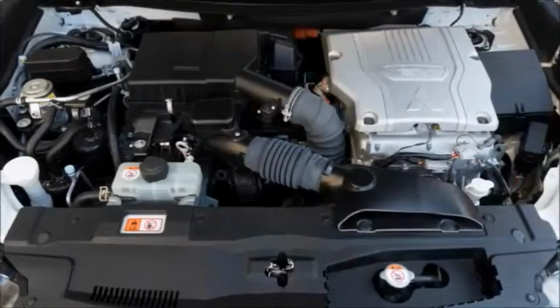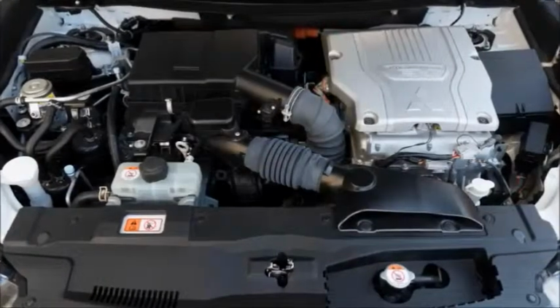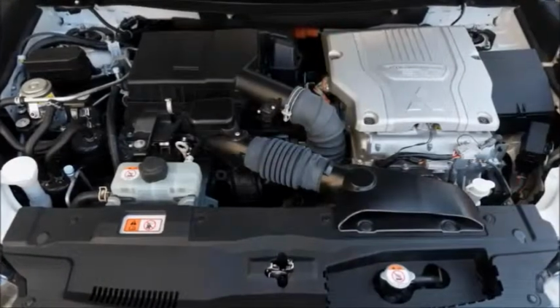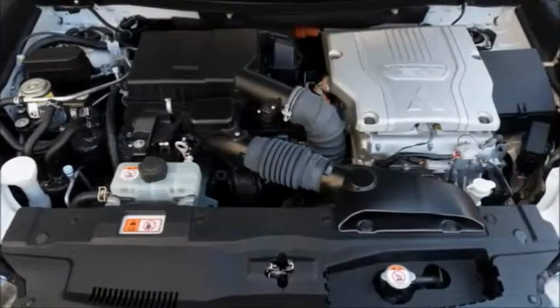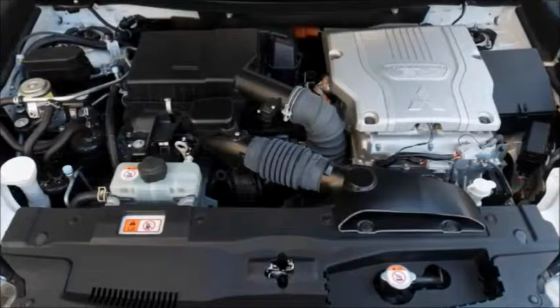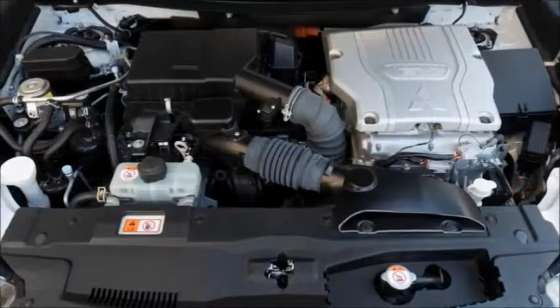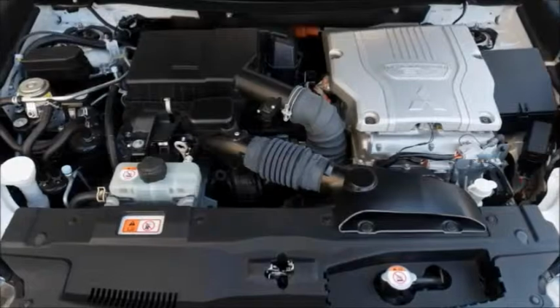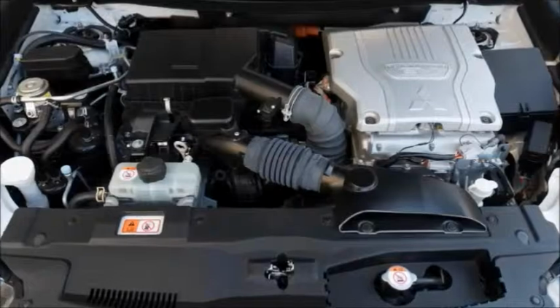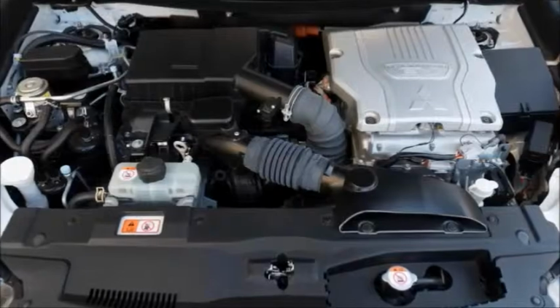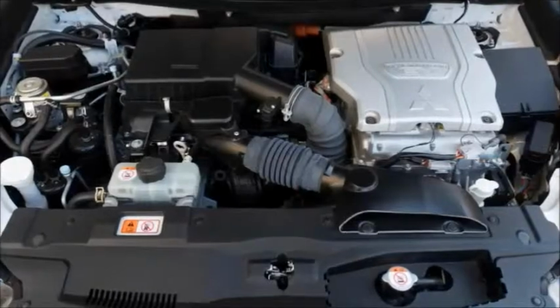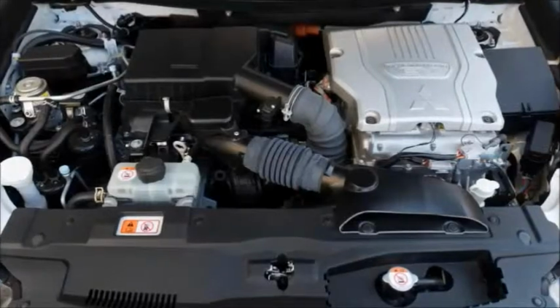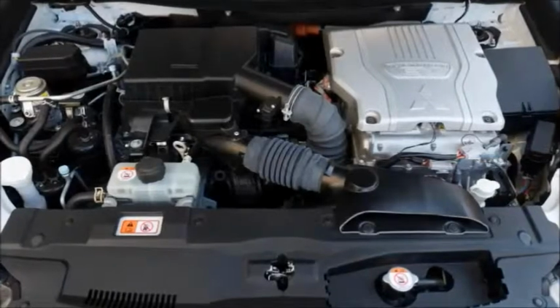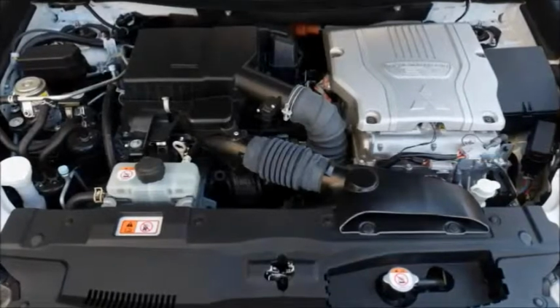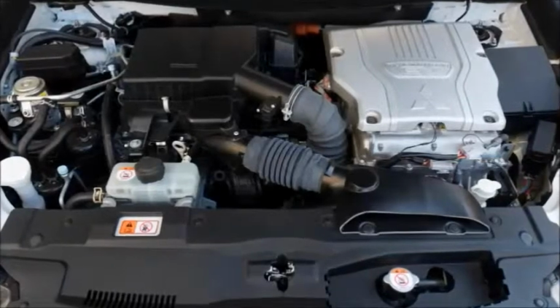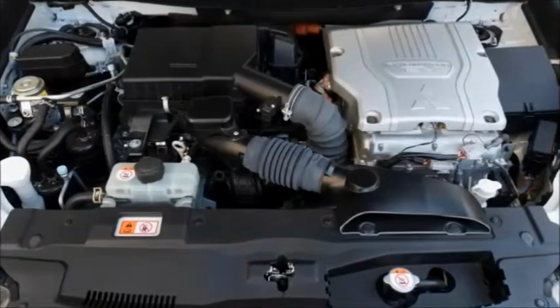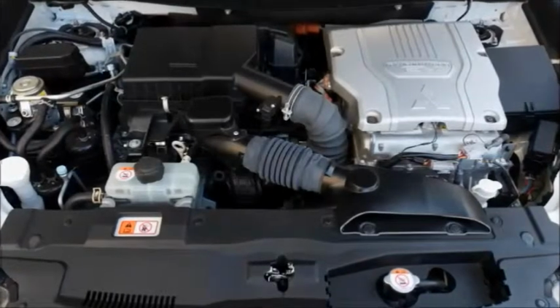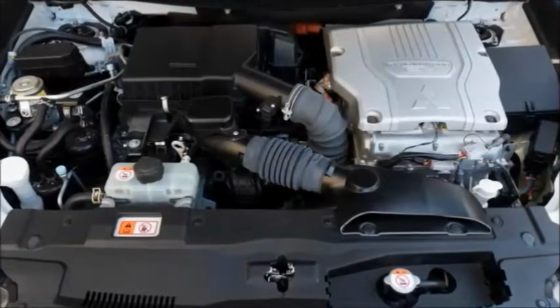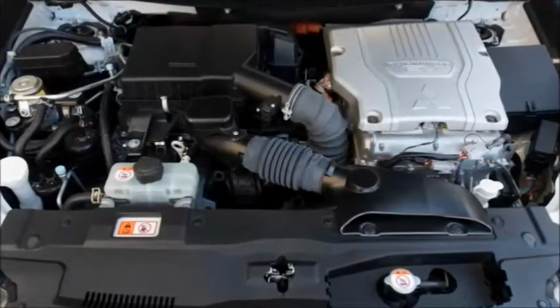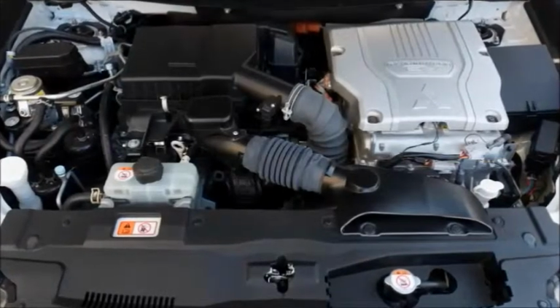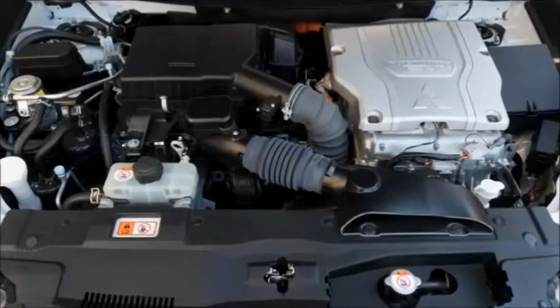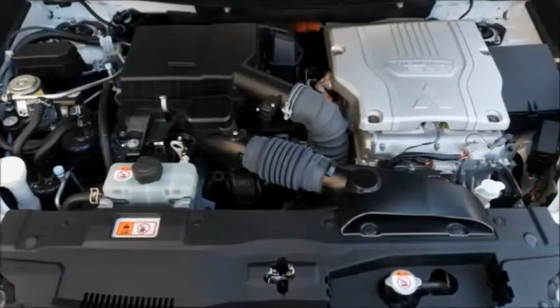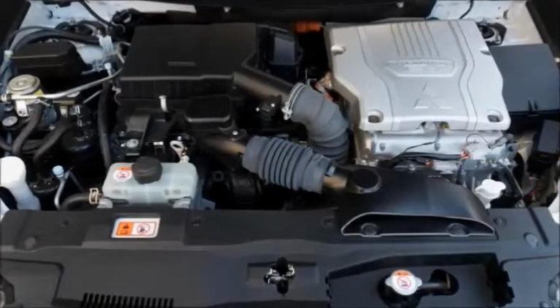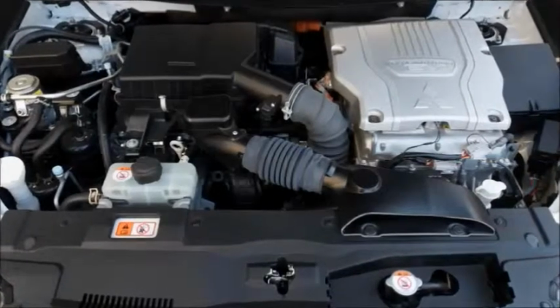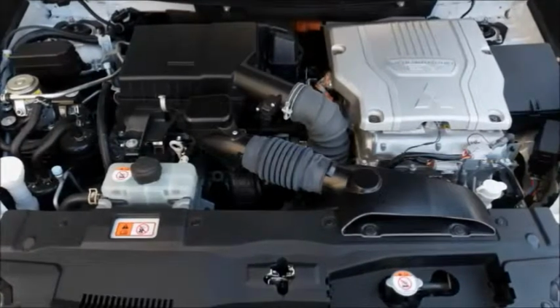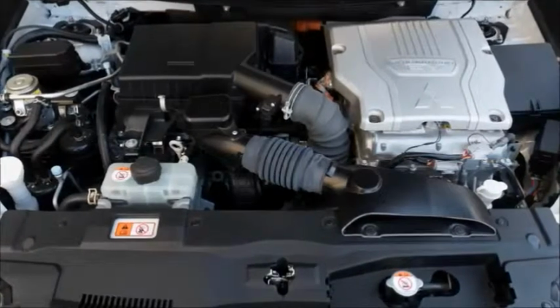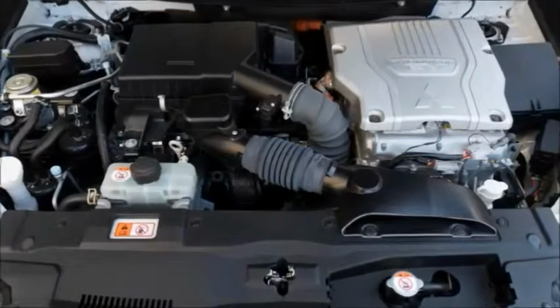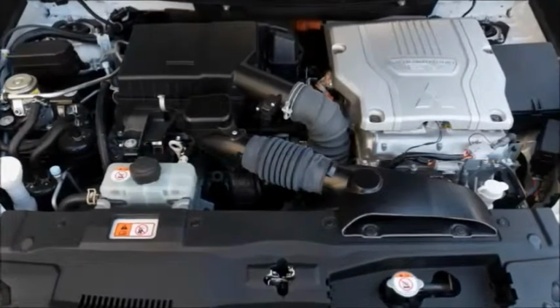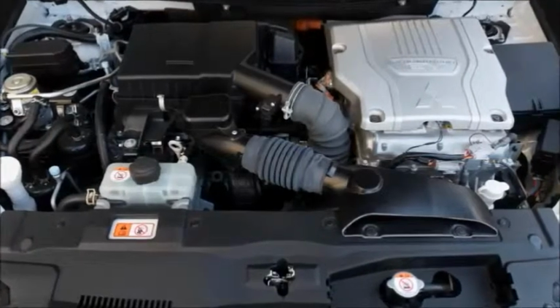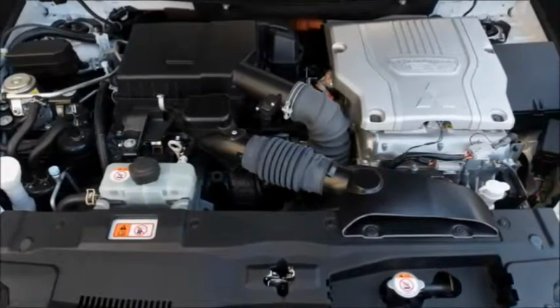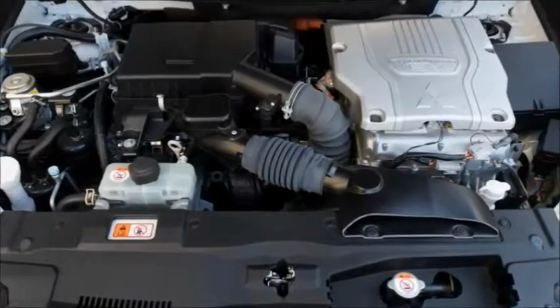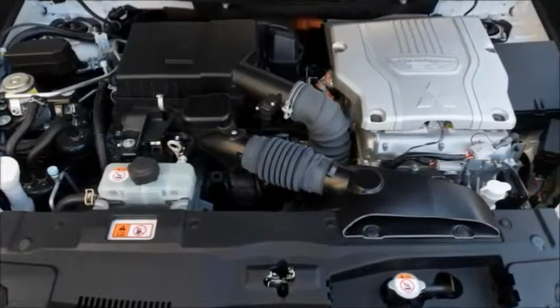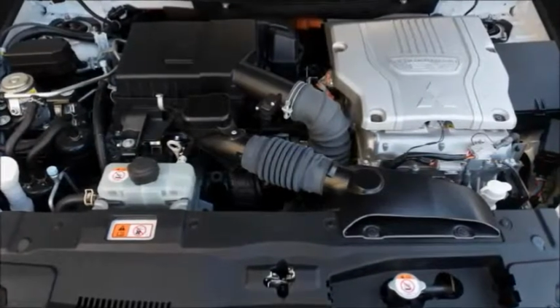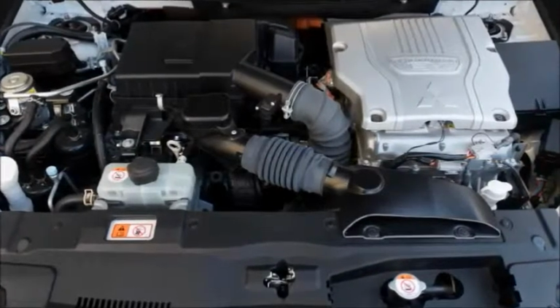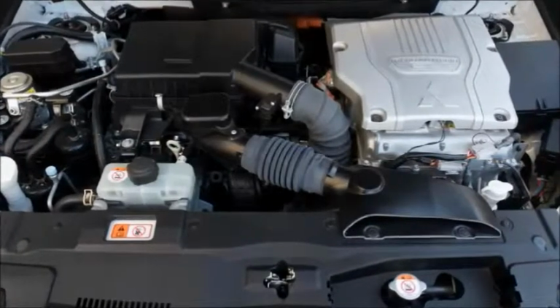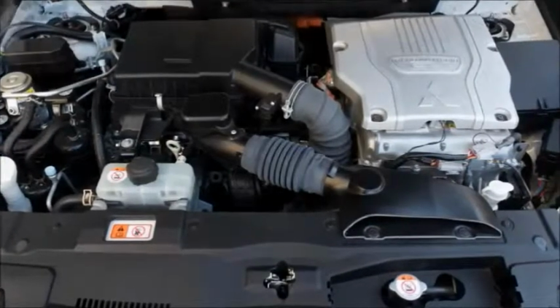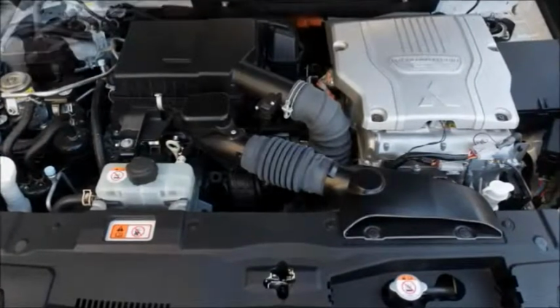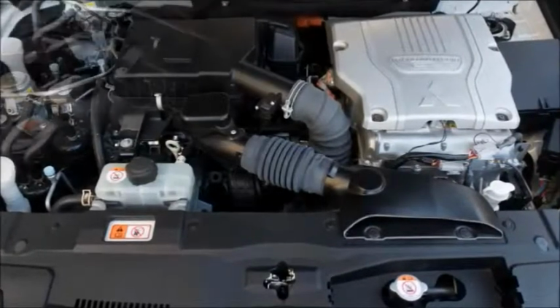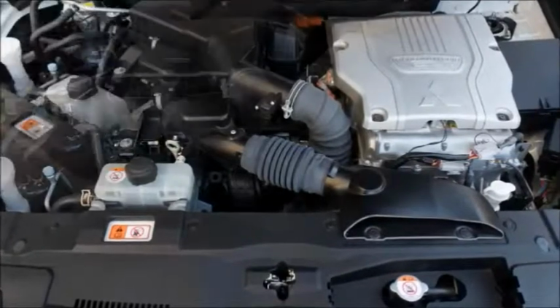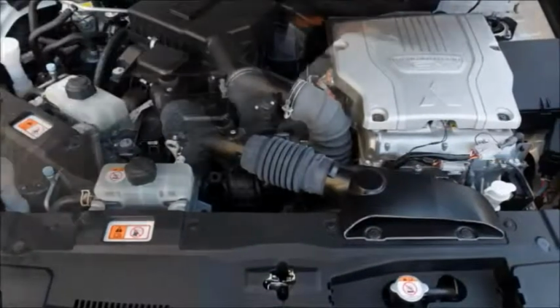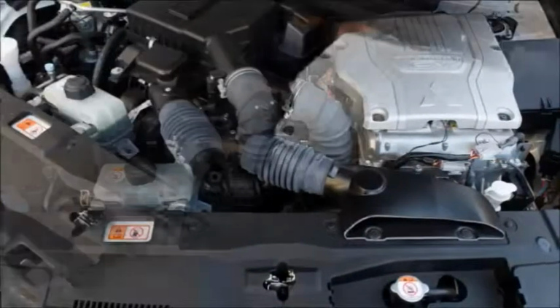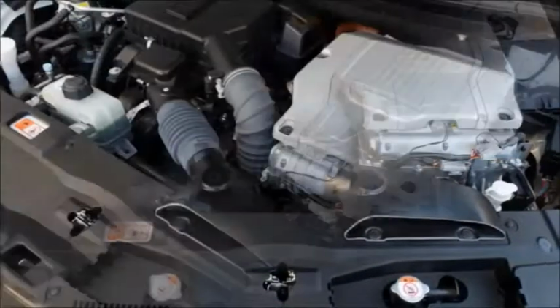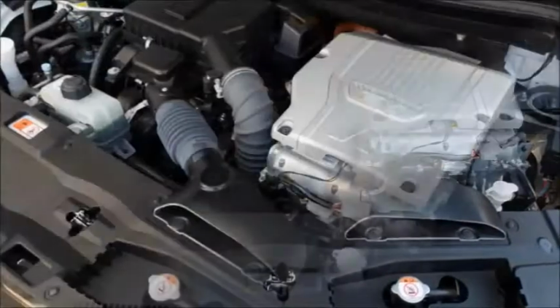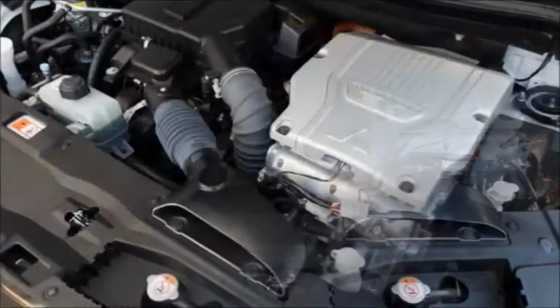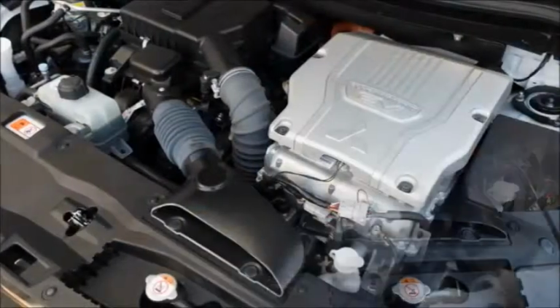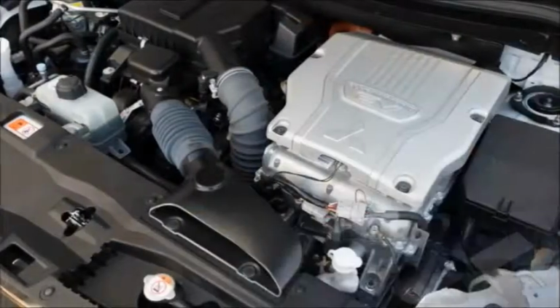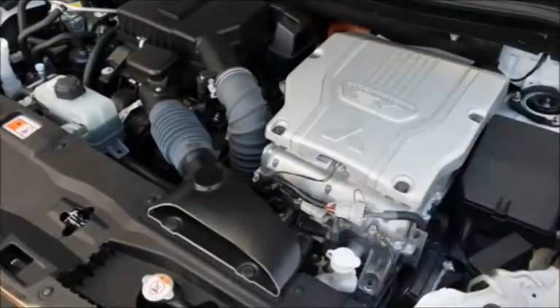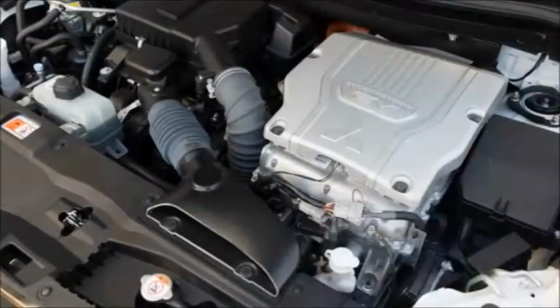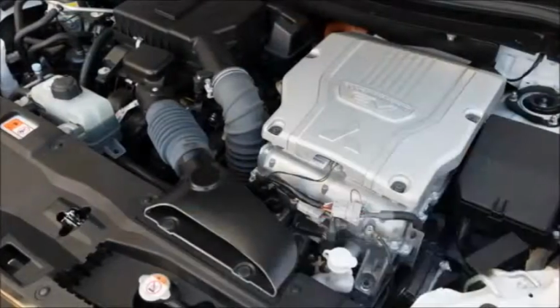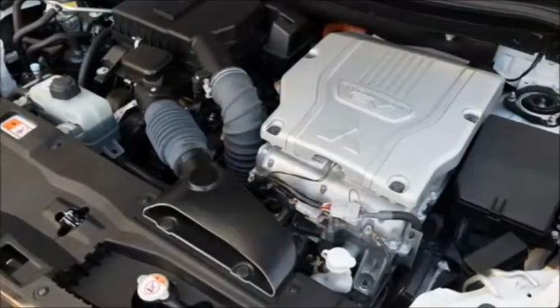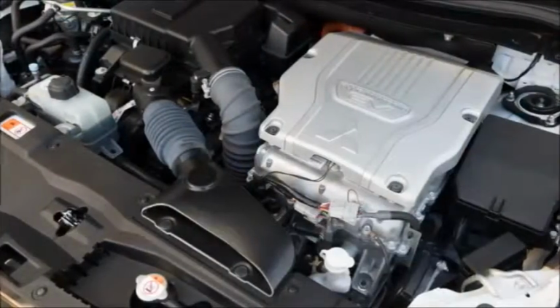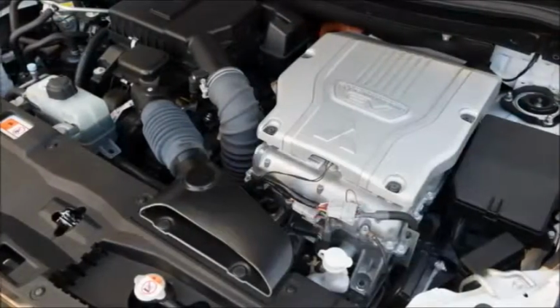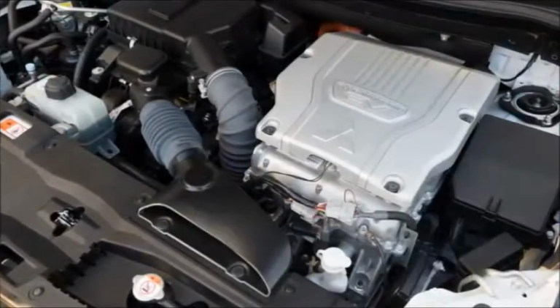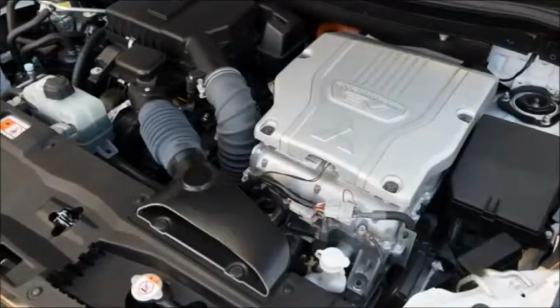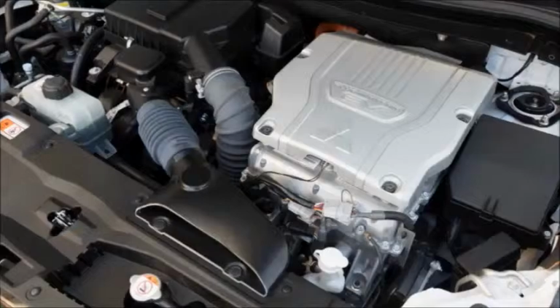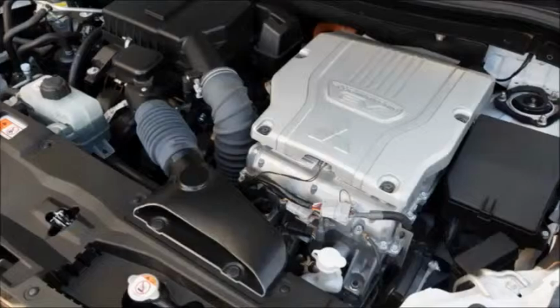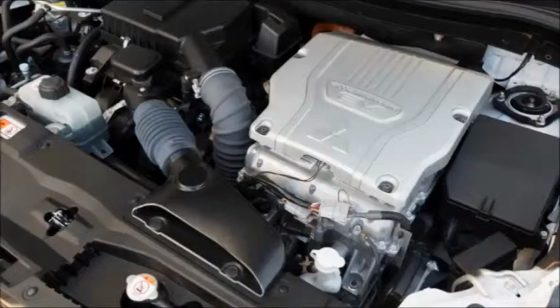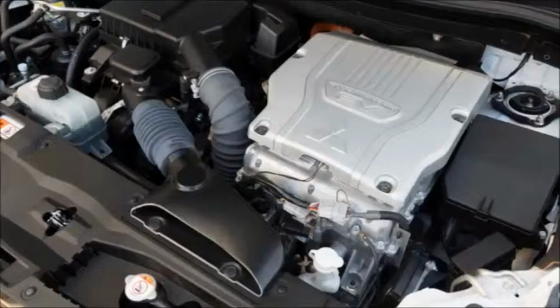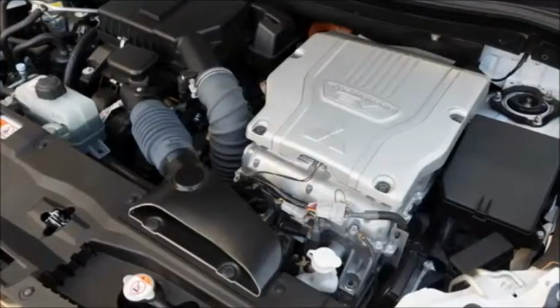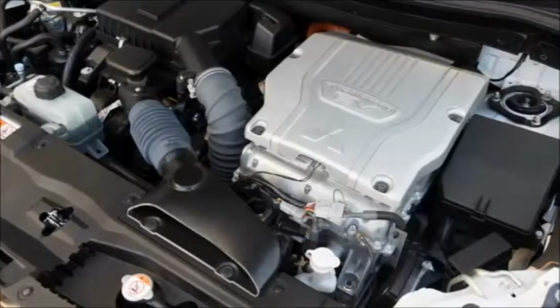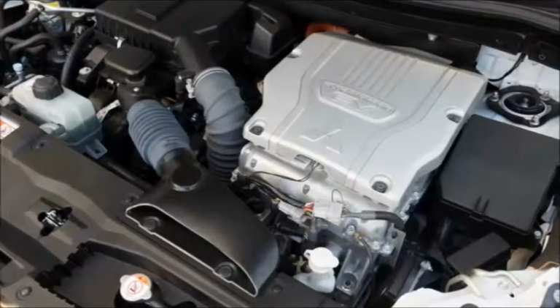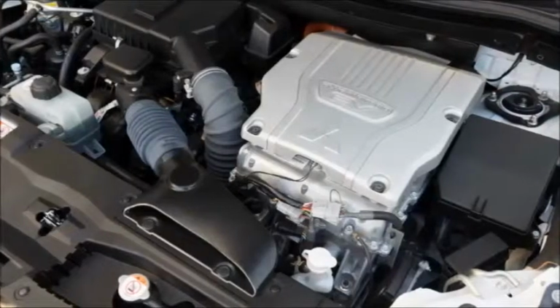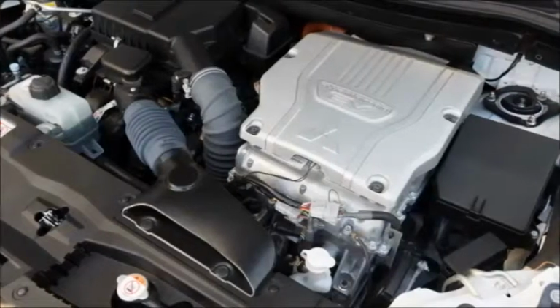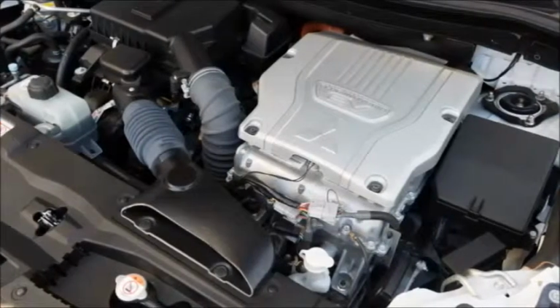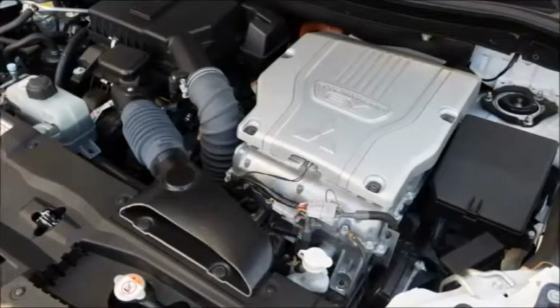The Toyota 4Runner may have had the party mode button, but the Outlander PHEV would be our pick for the stadium parking lot.